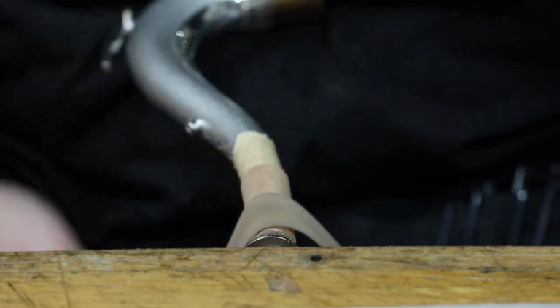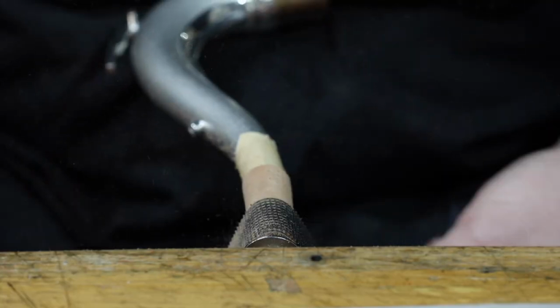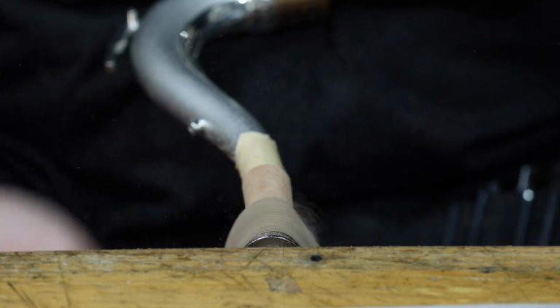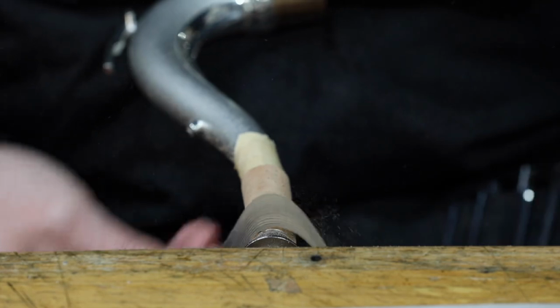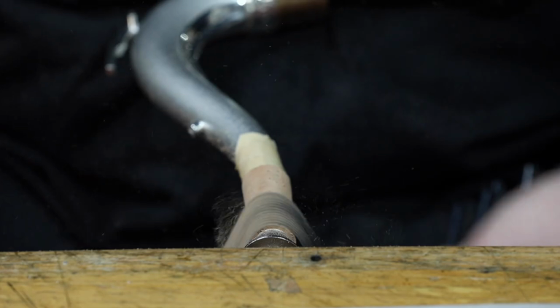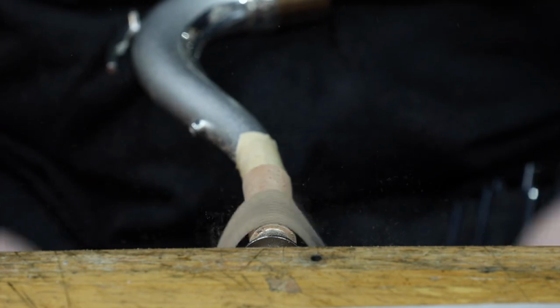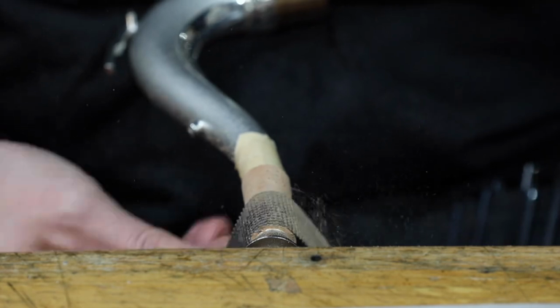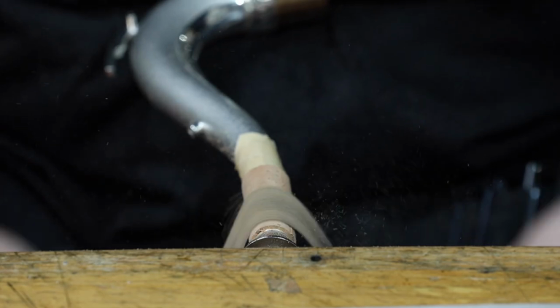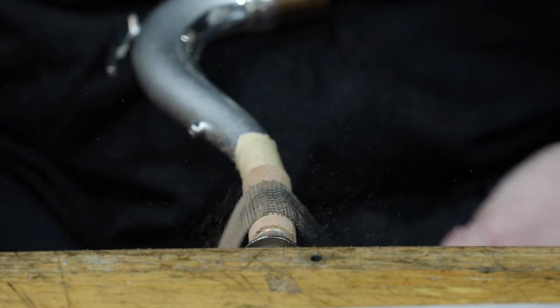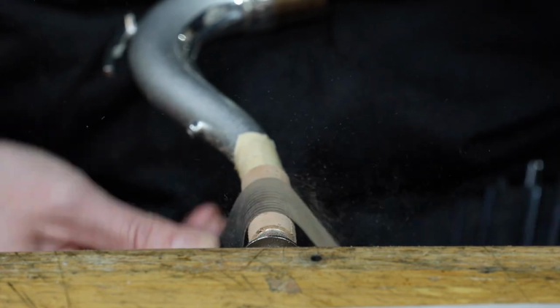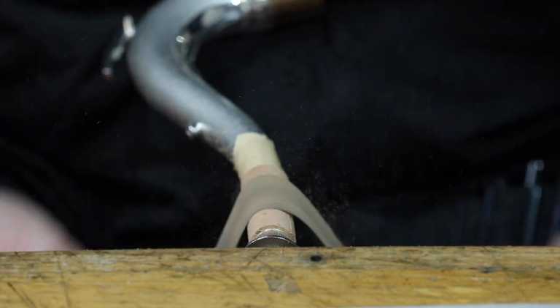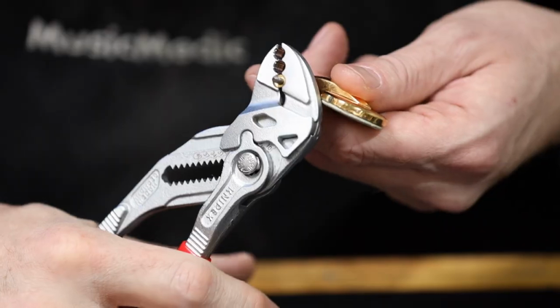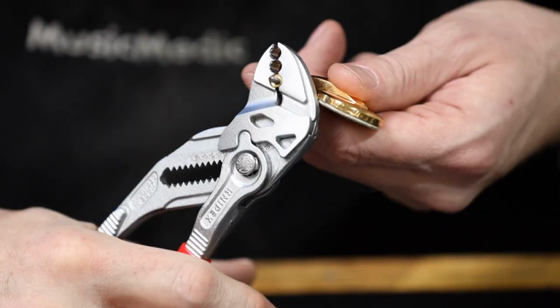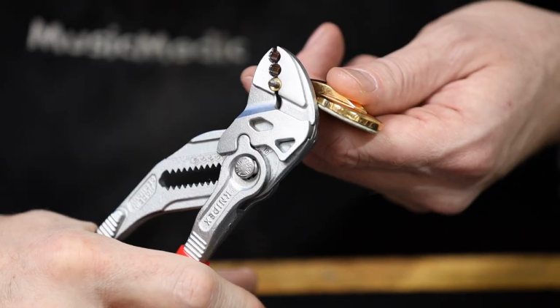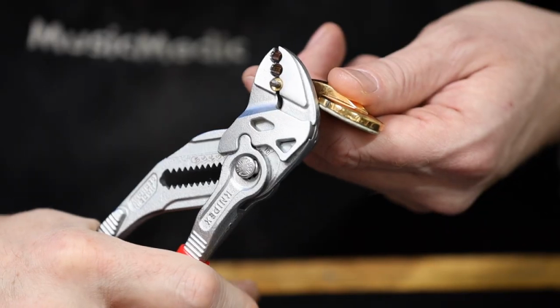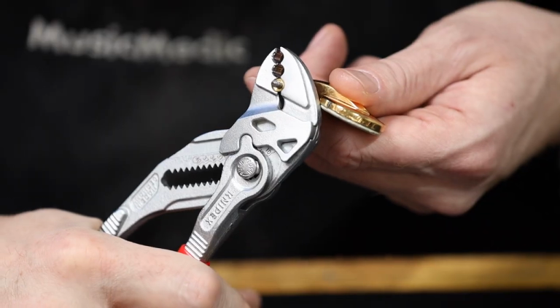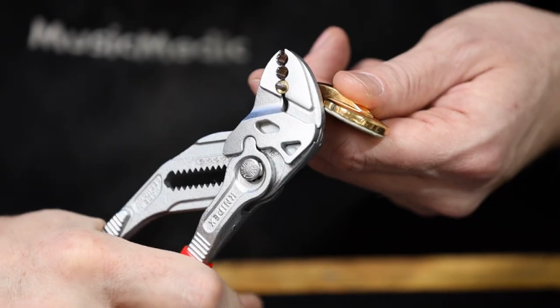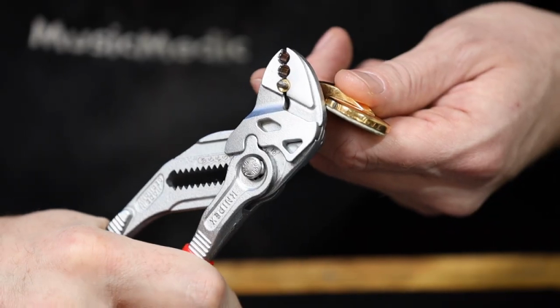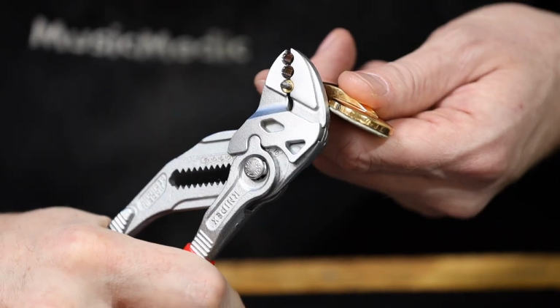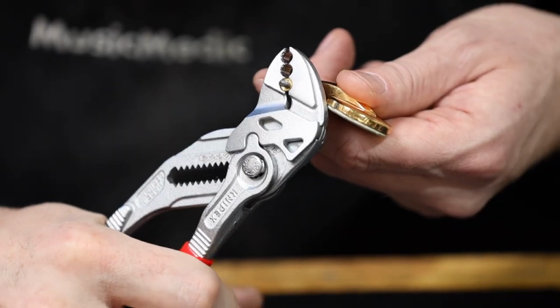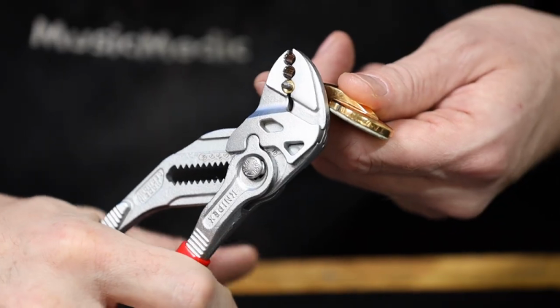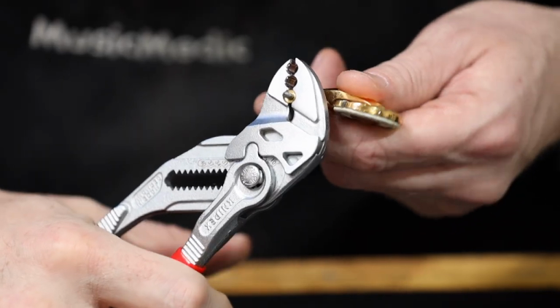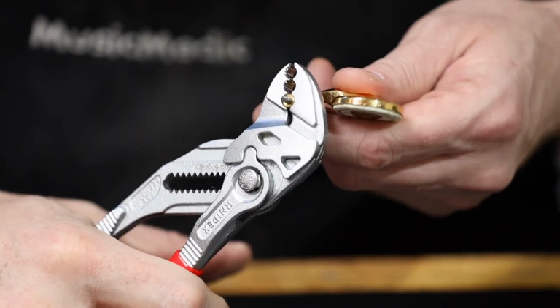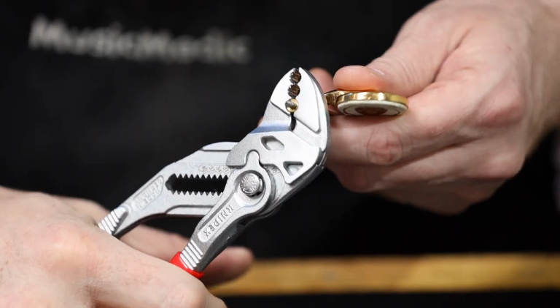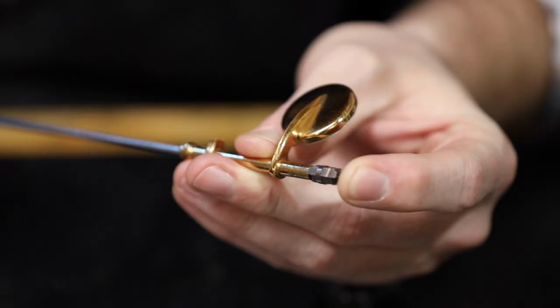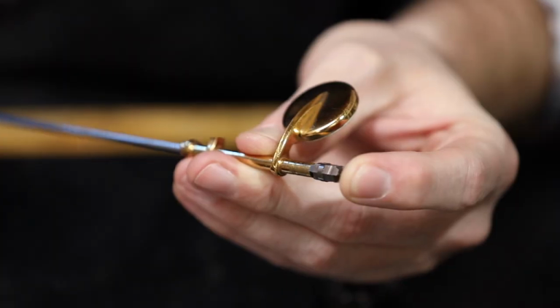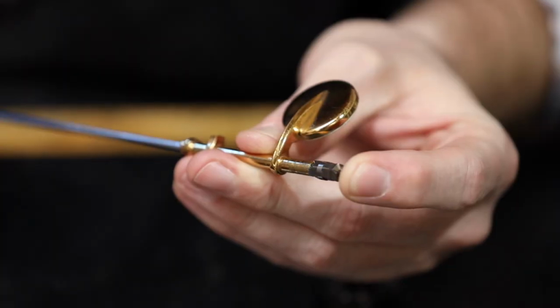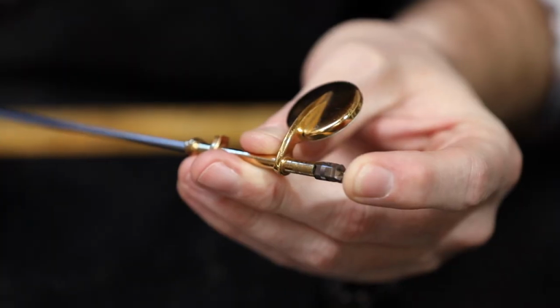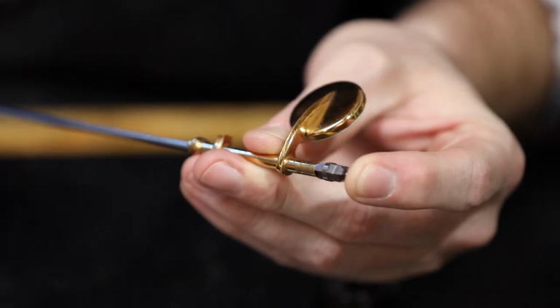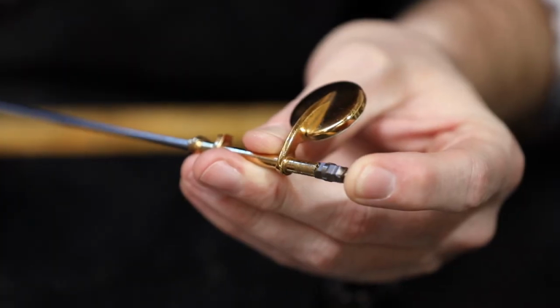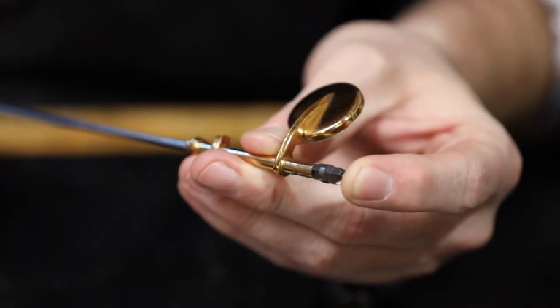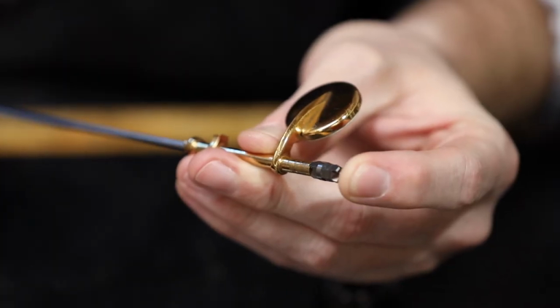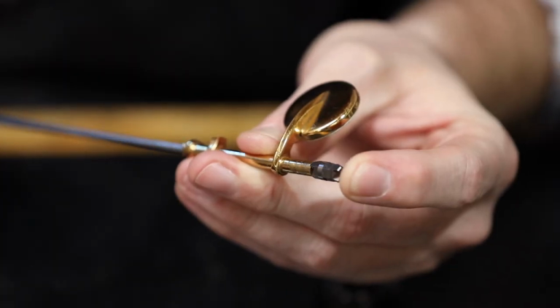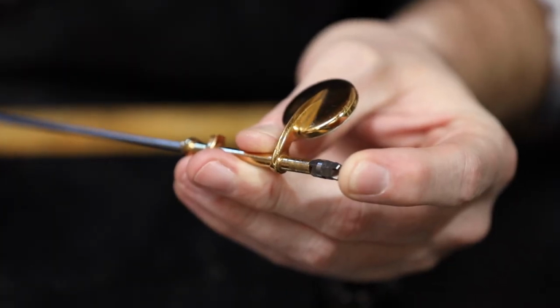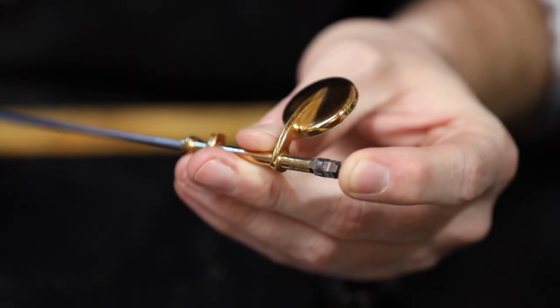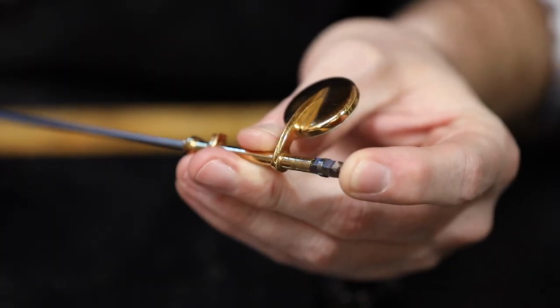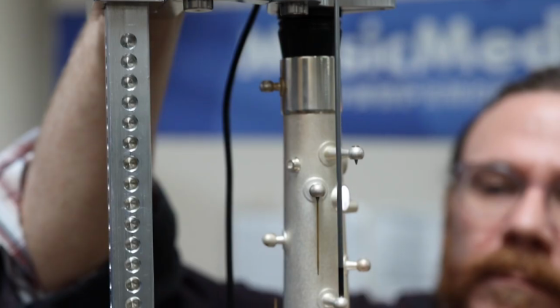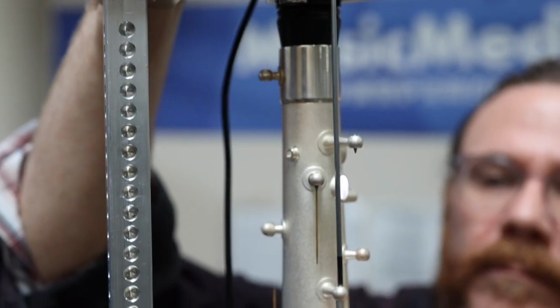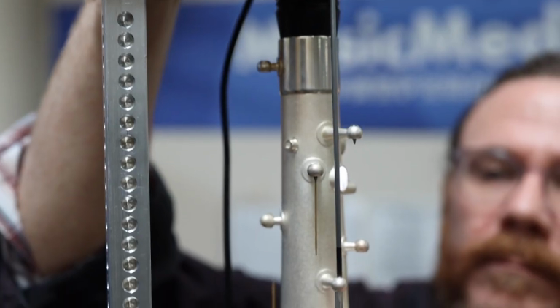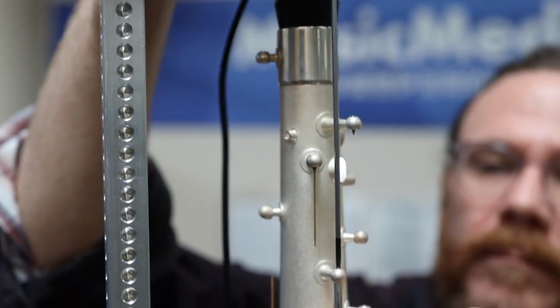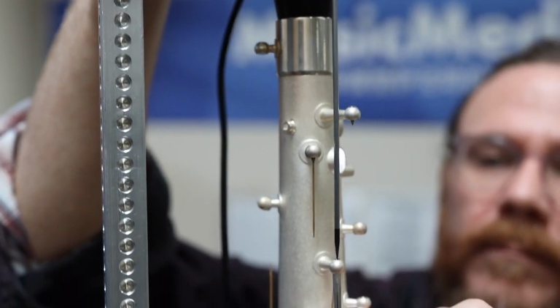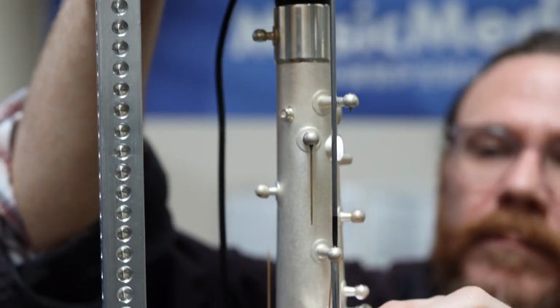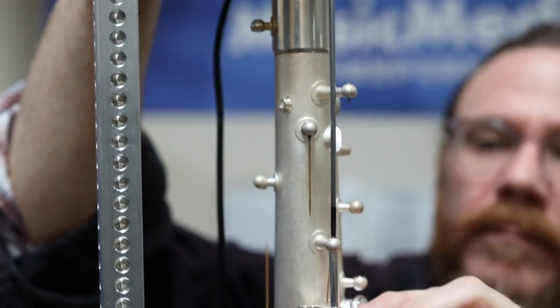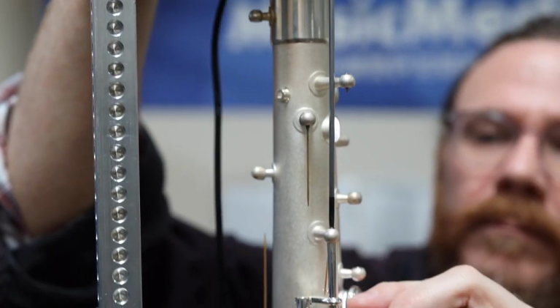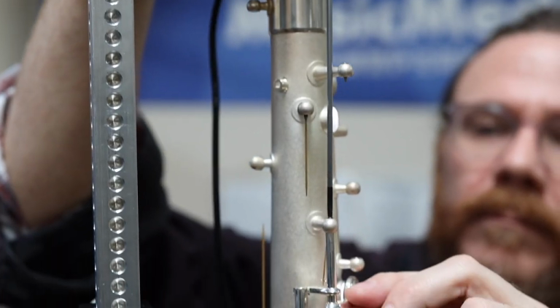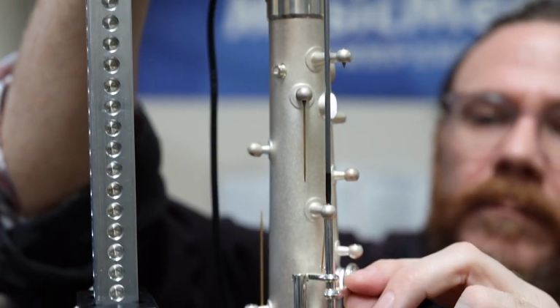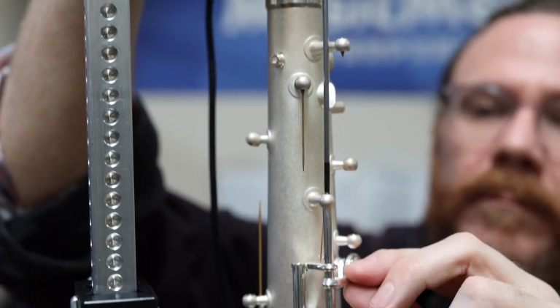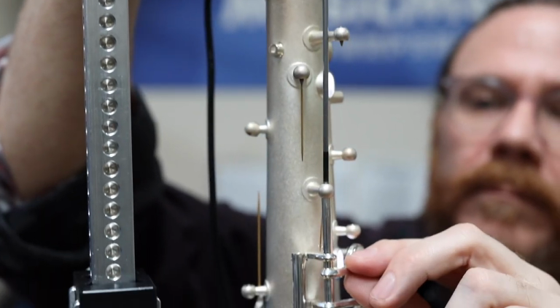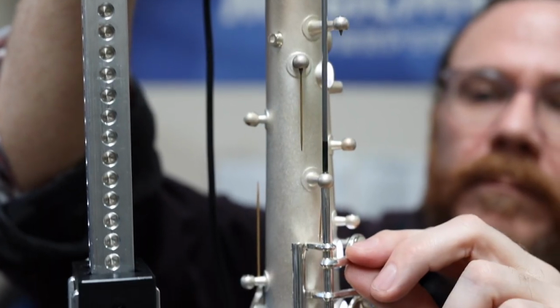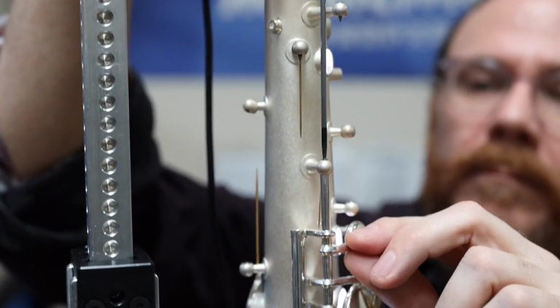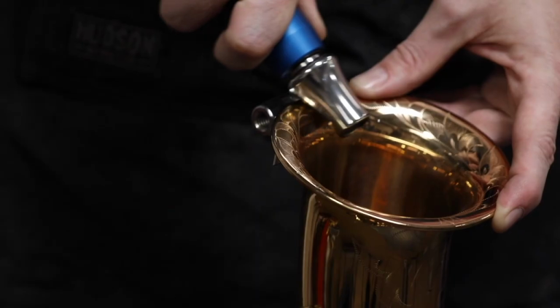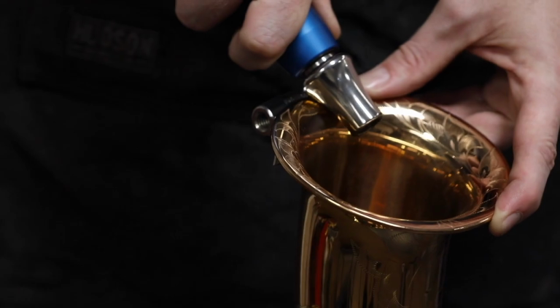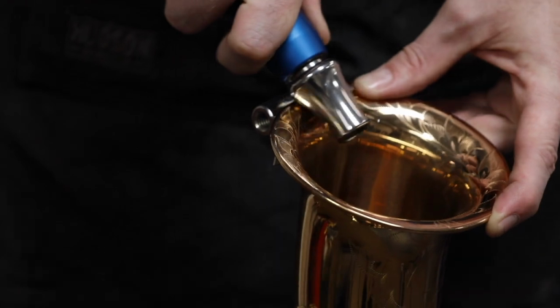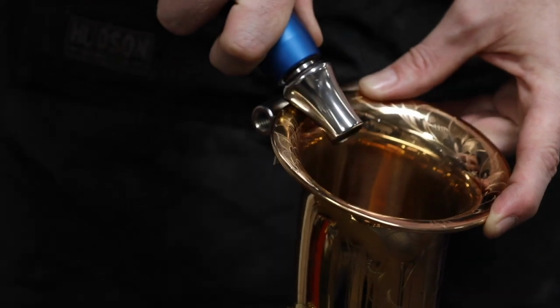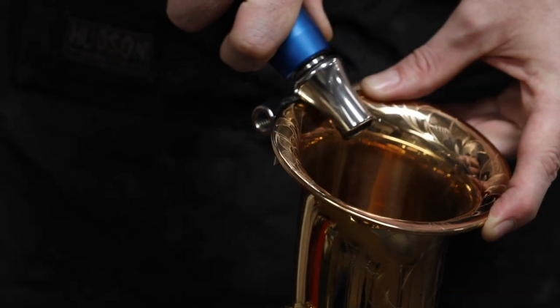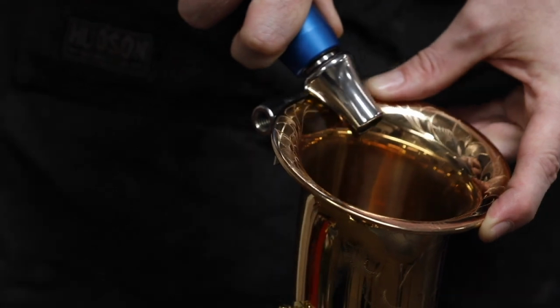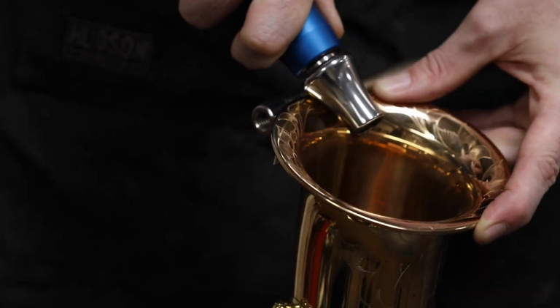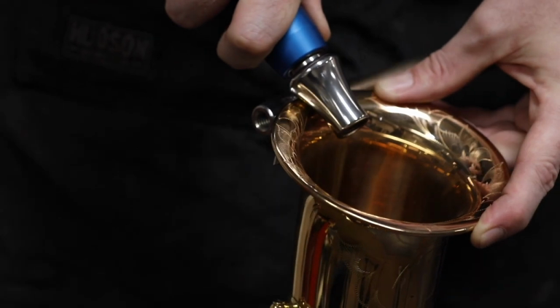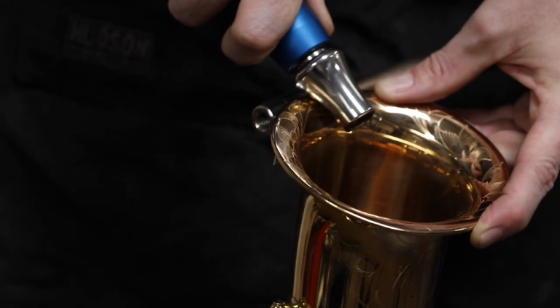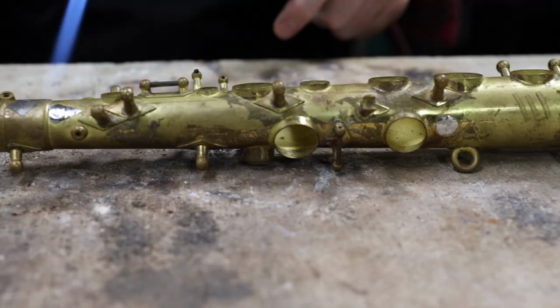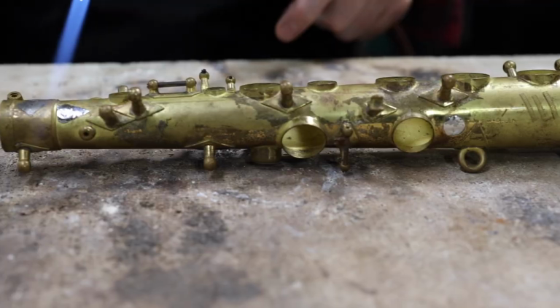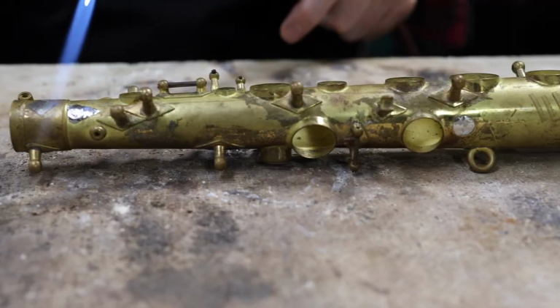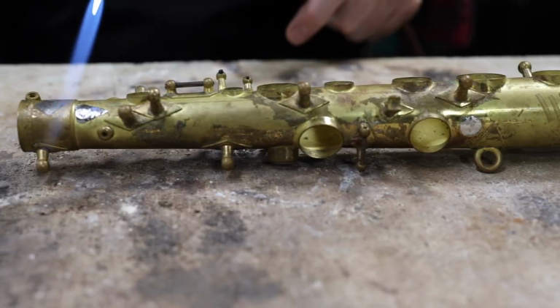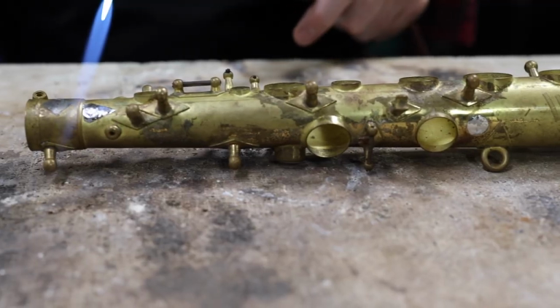You'll be learning about more advanced repair topics like key swedging and fitting, hinge rod and key modification, dent work, and solder.